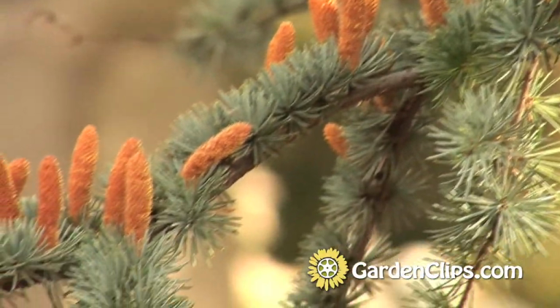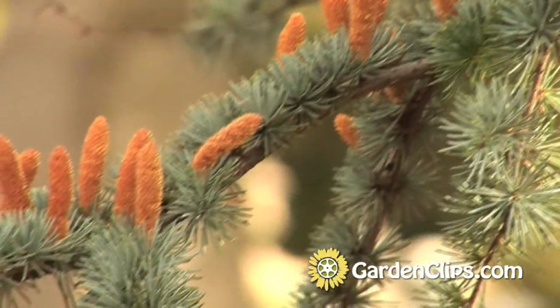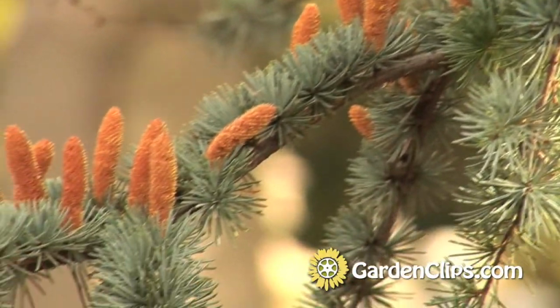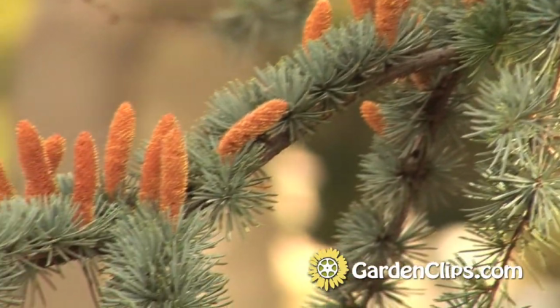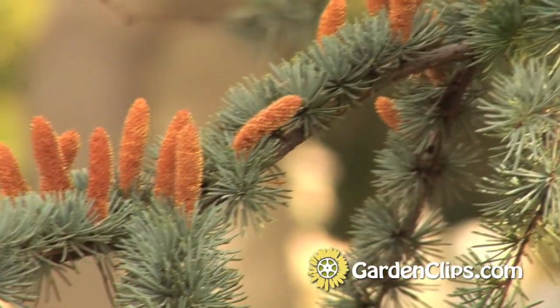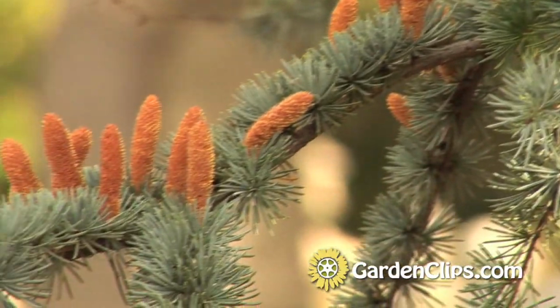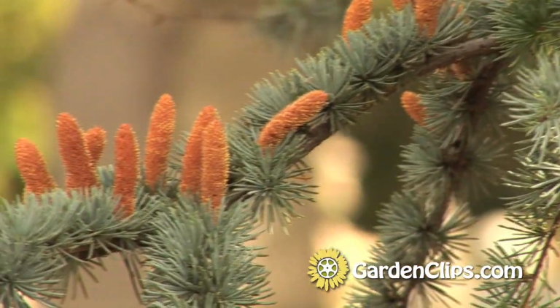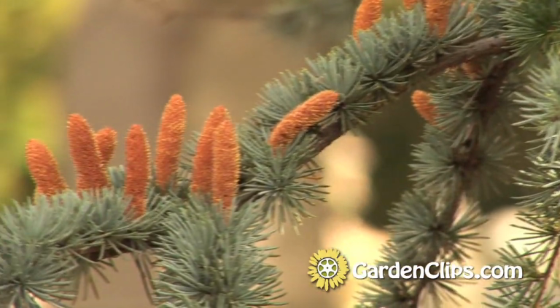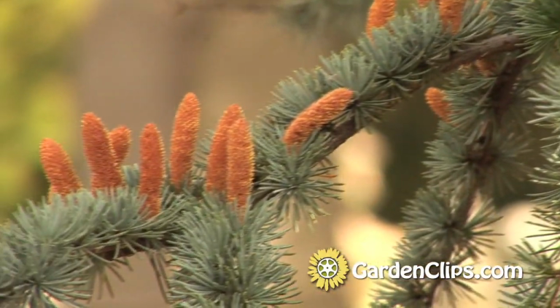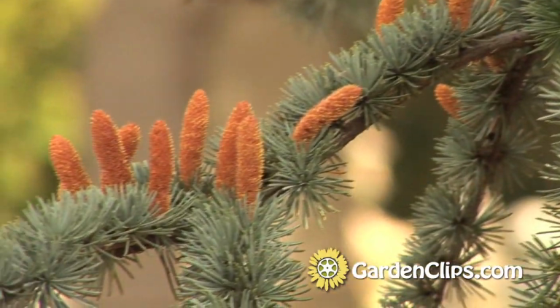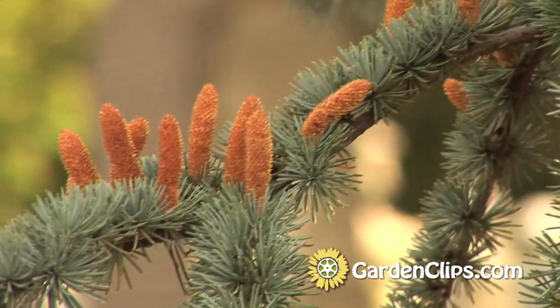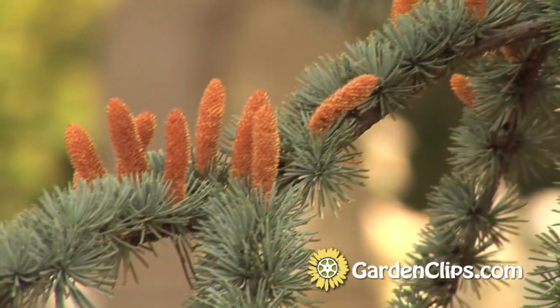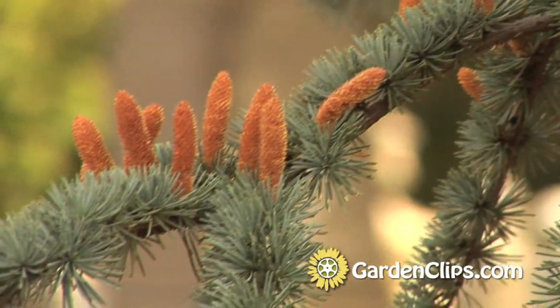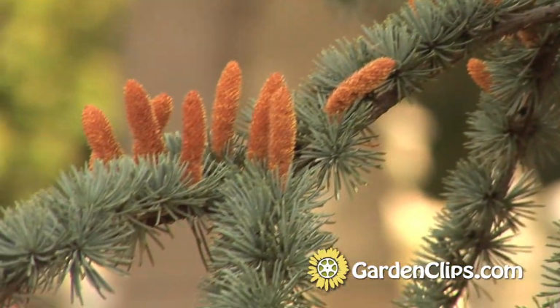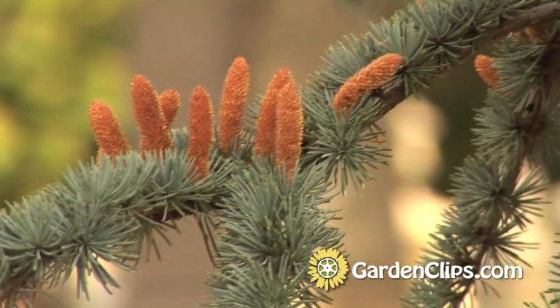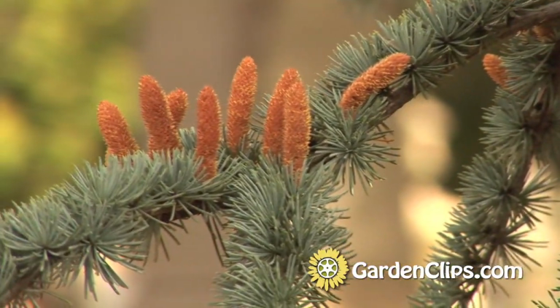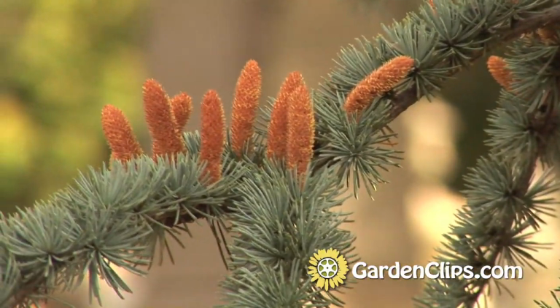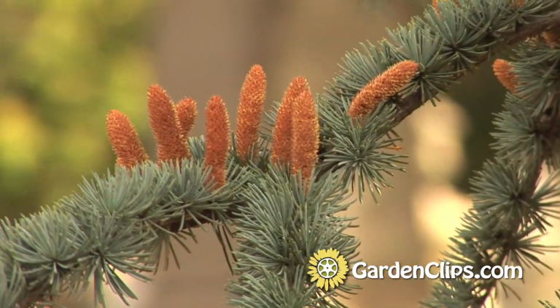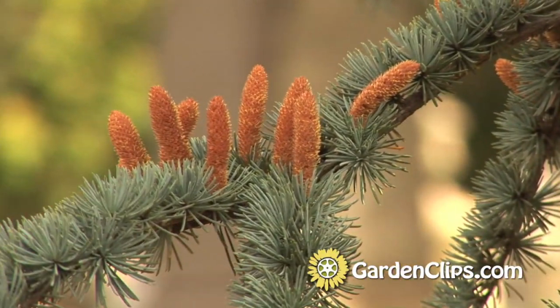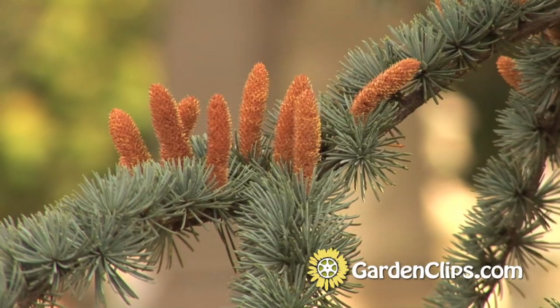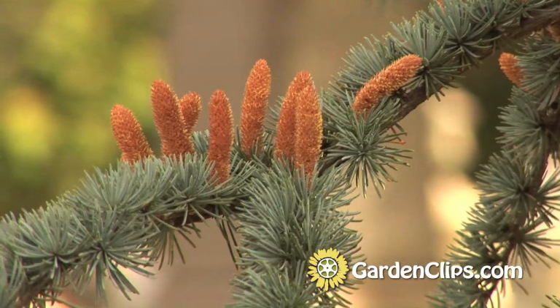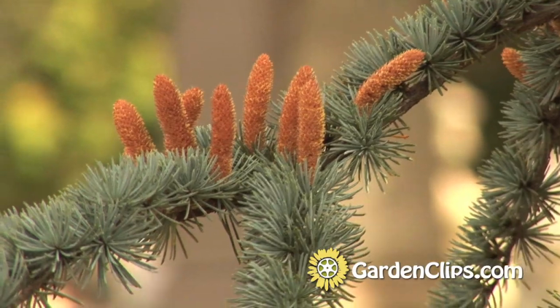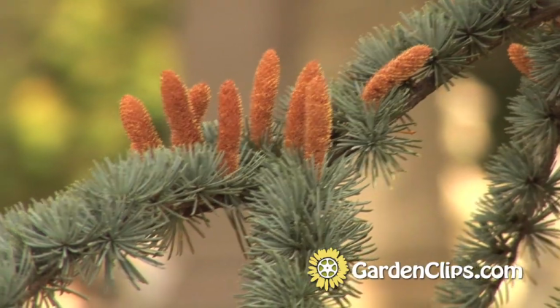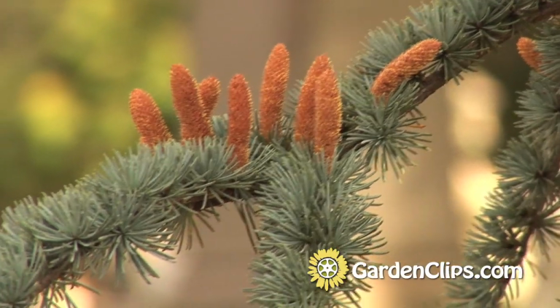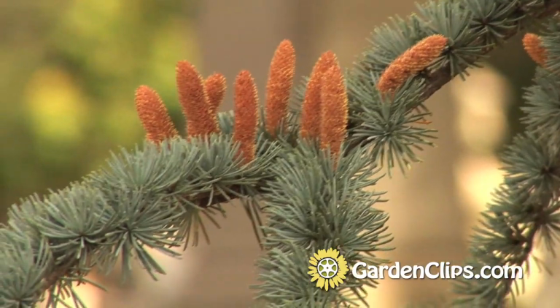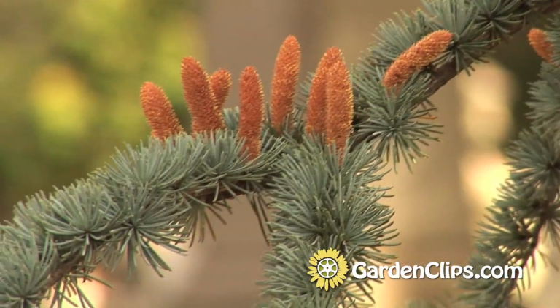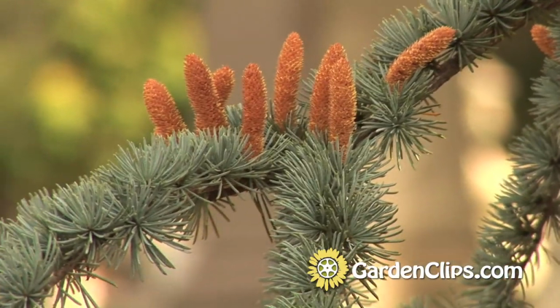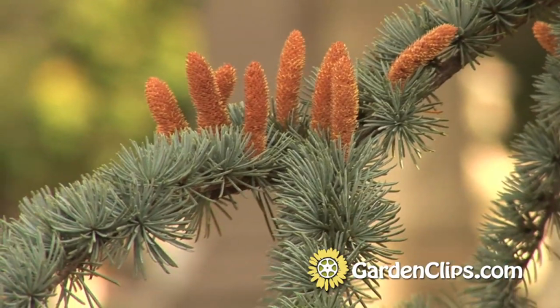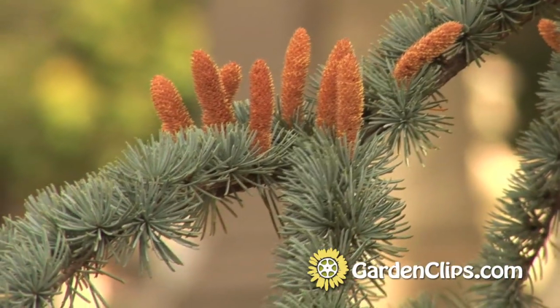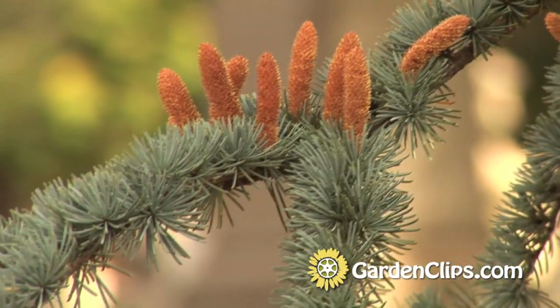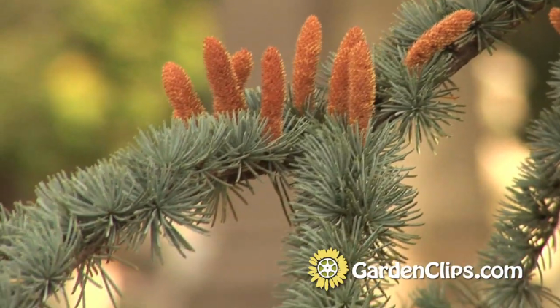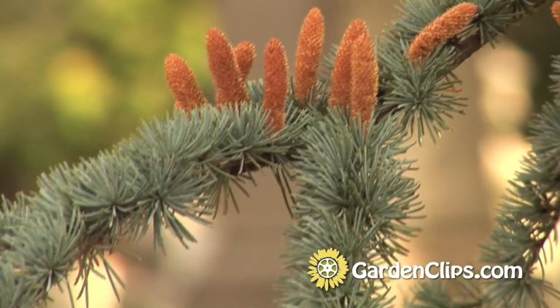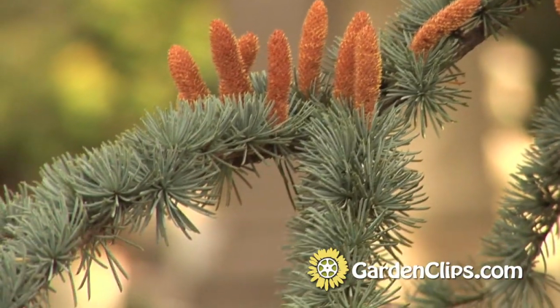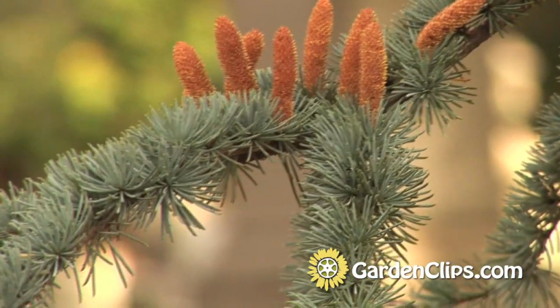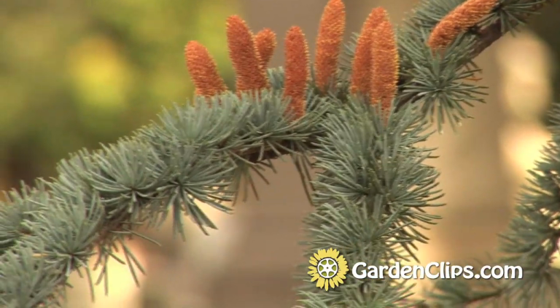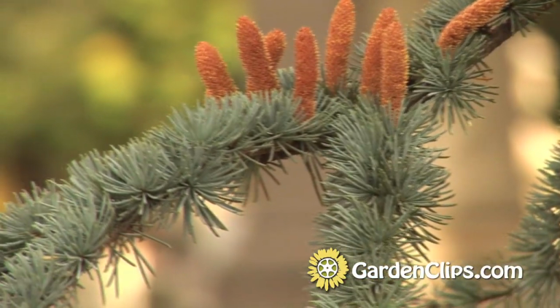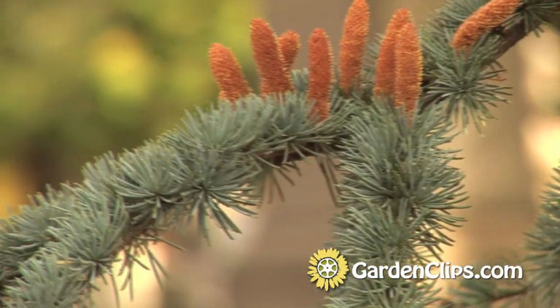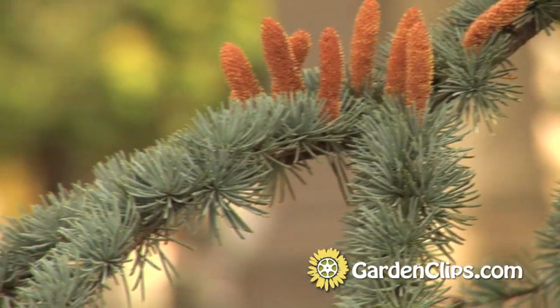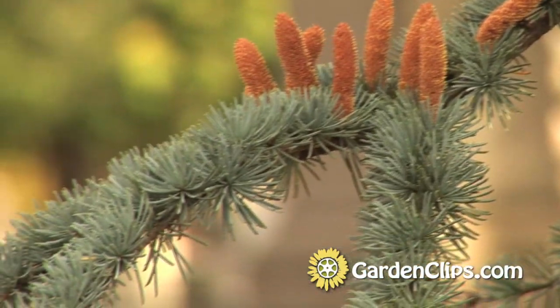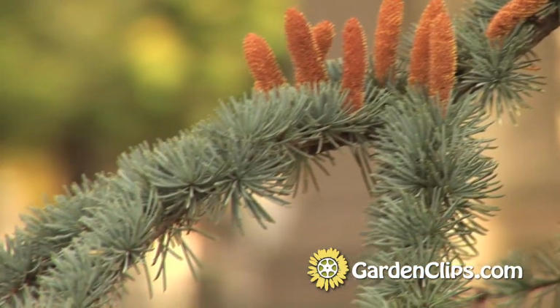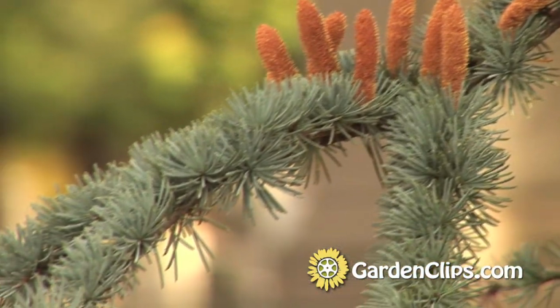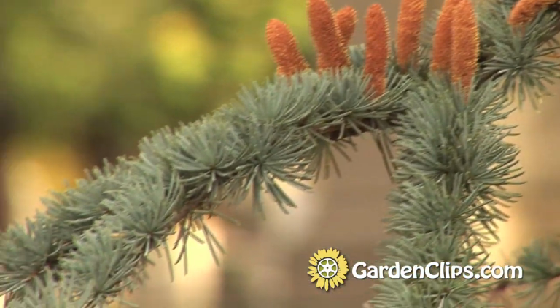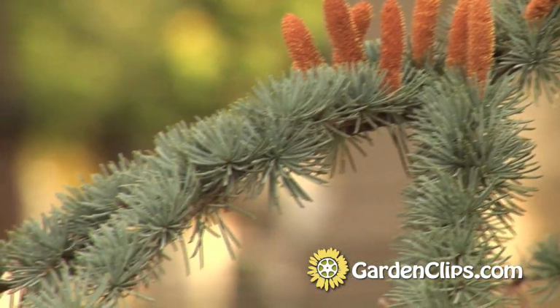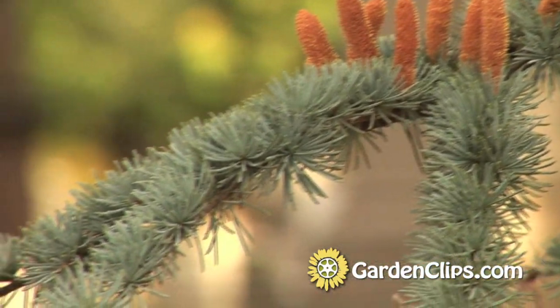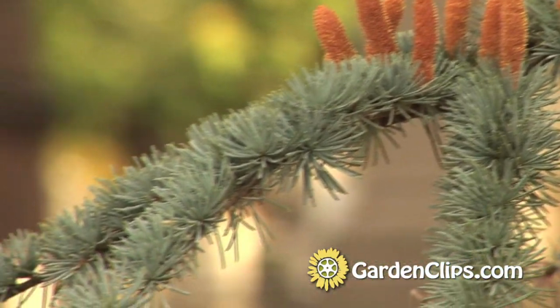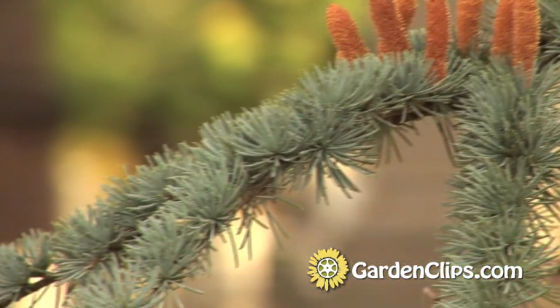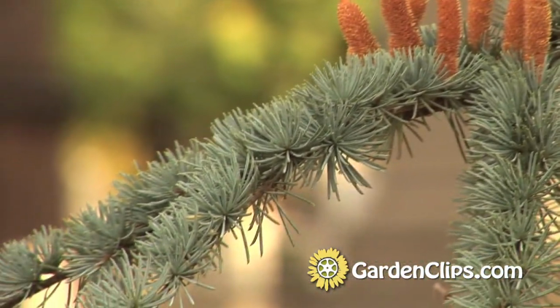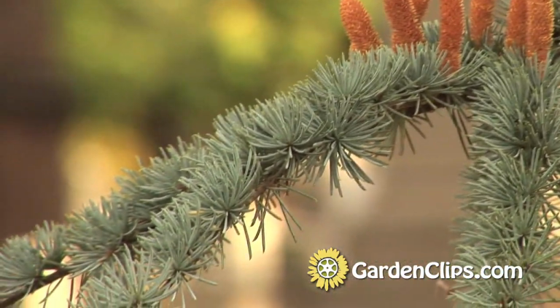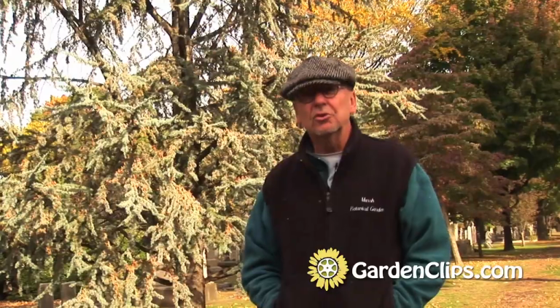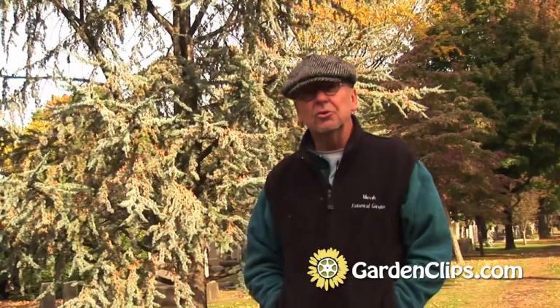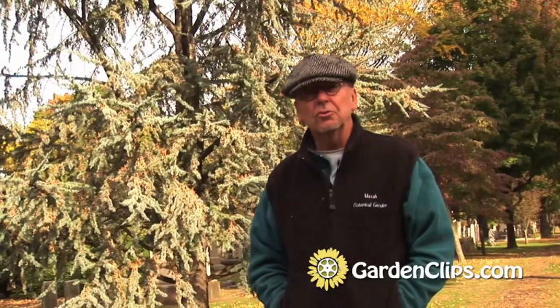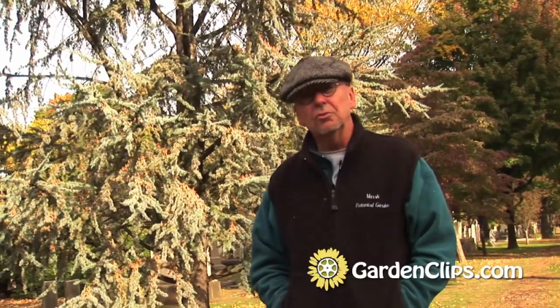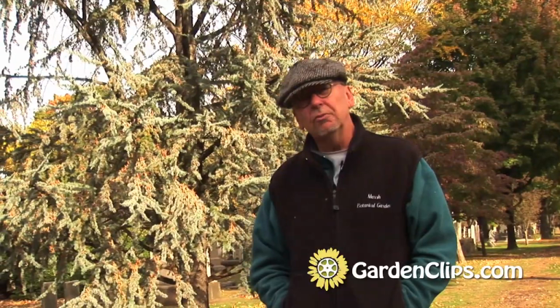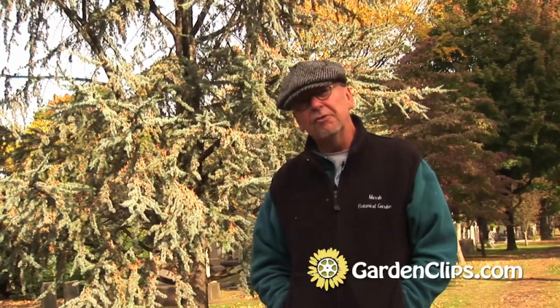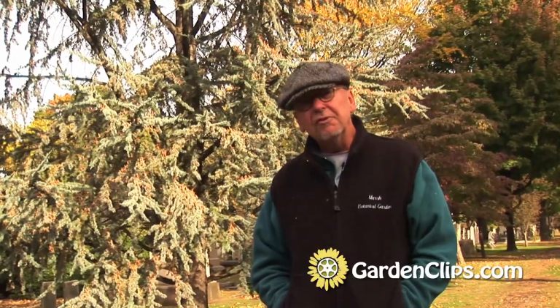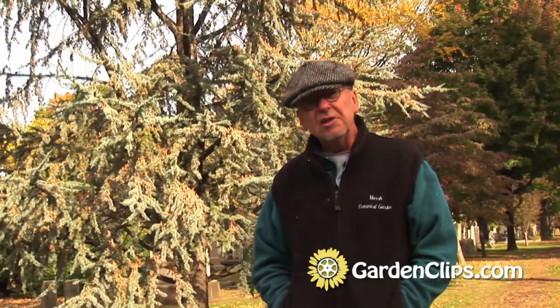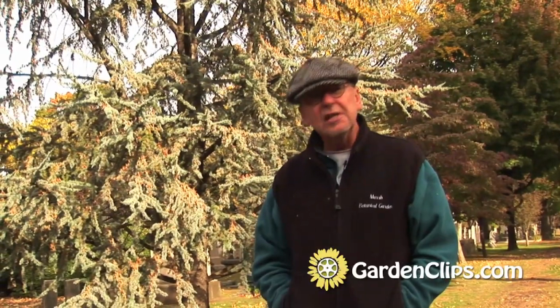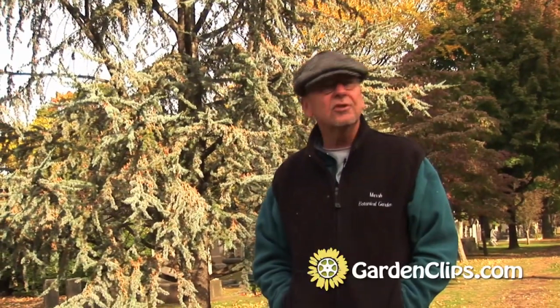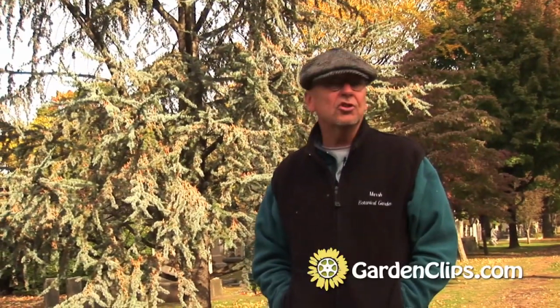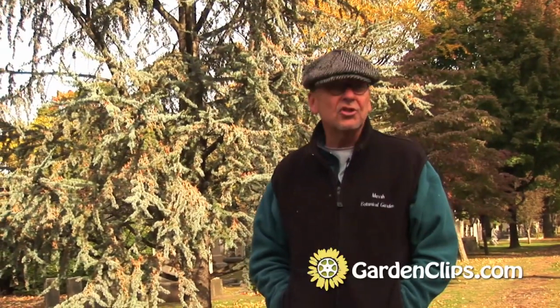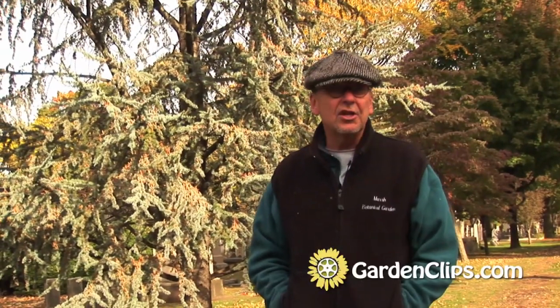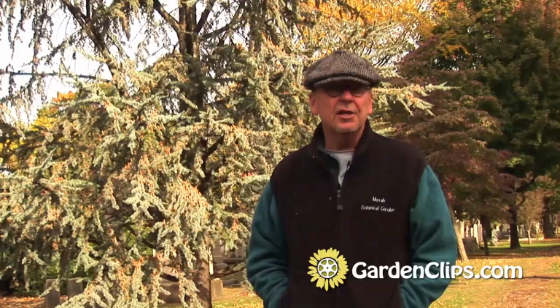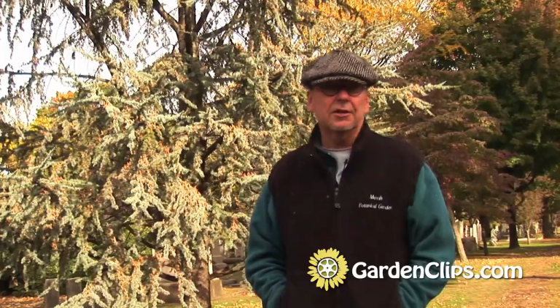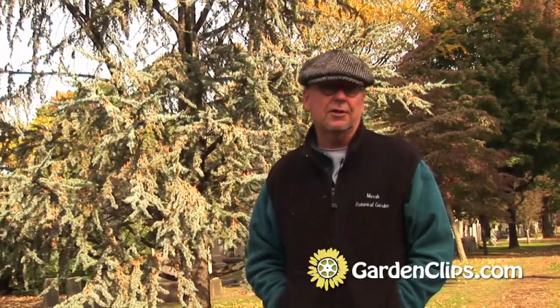You will enjoy a medium rate of growth as a young plant — a foot to 15 inches a year.